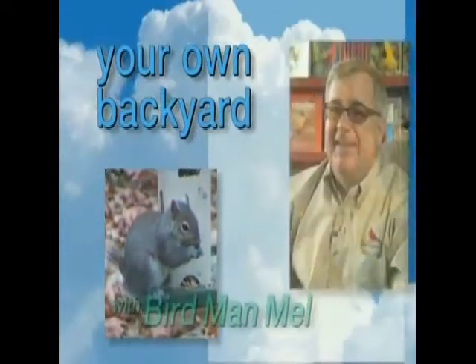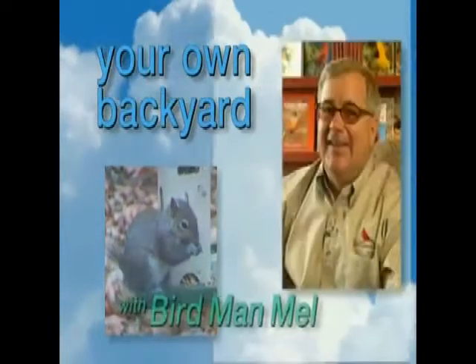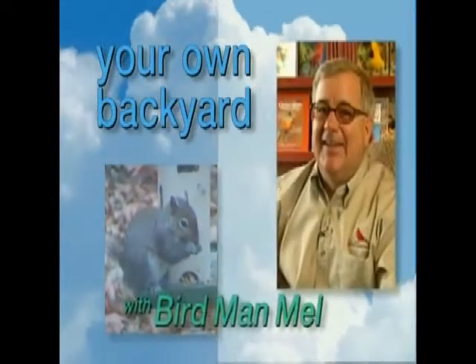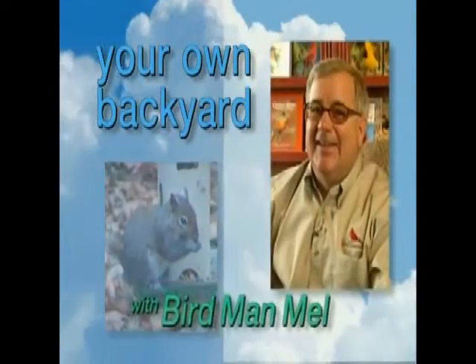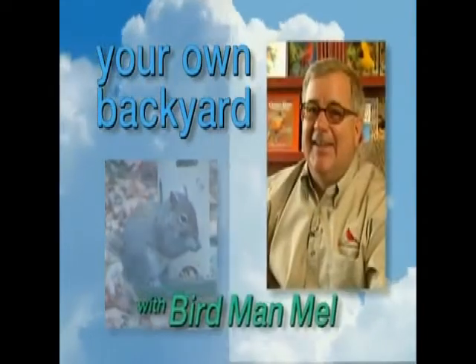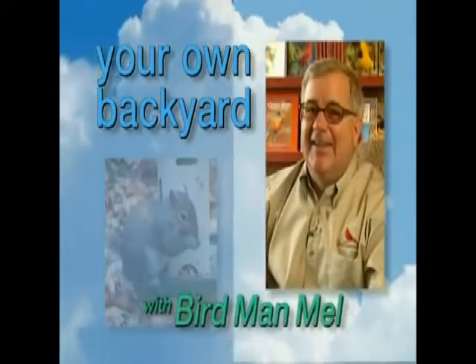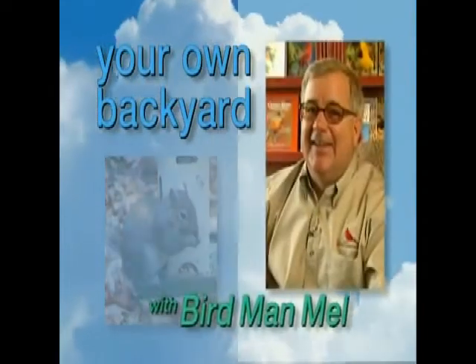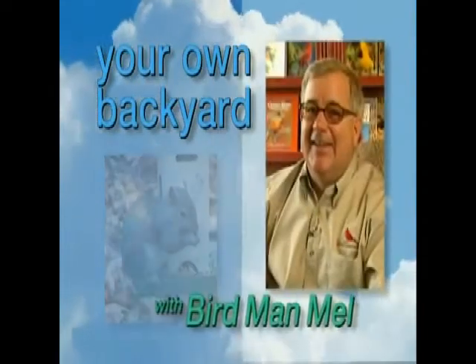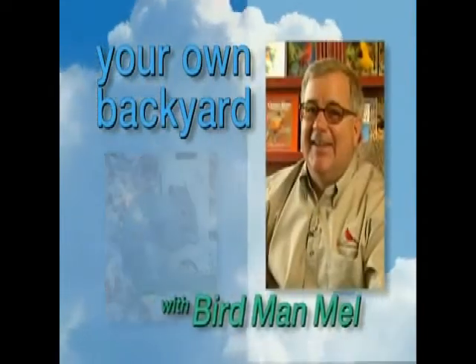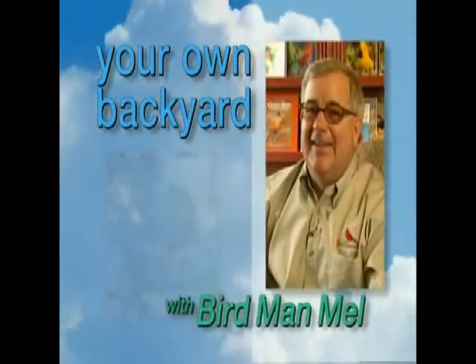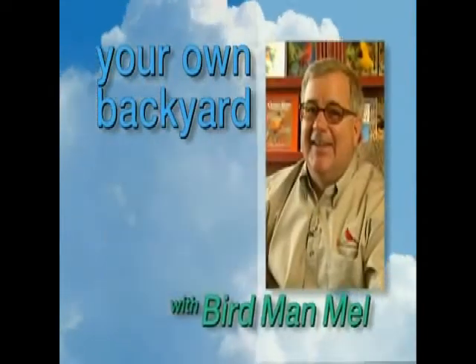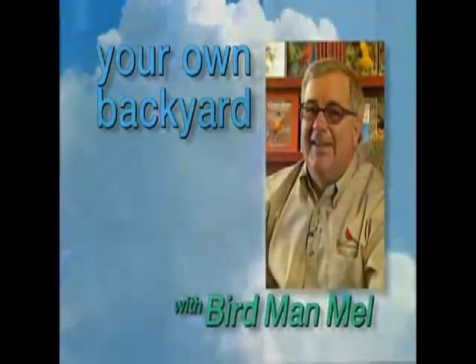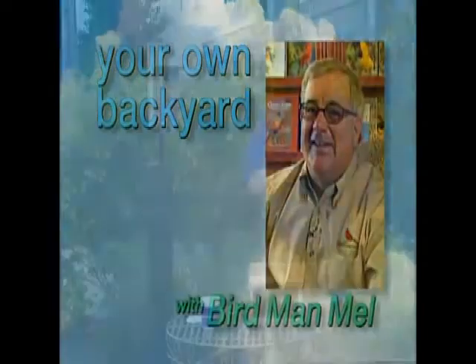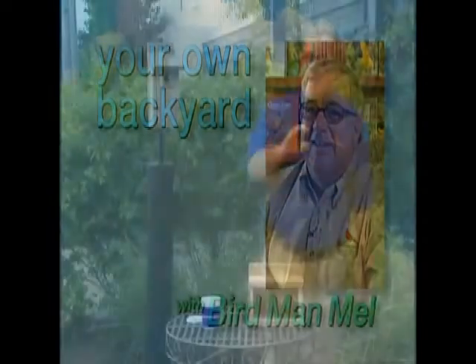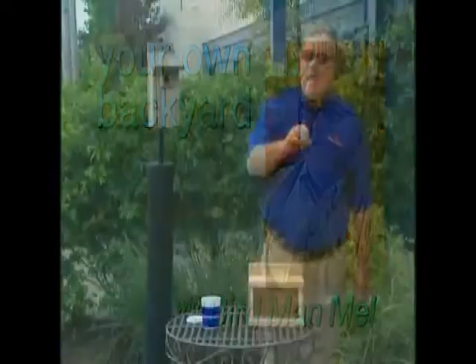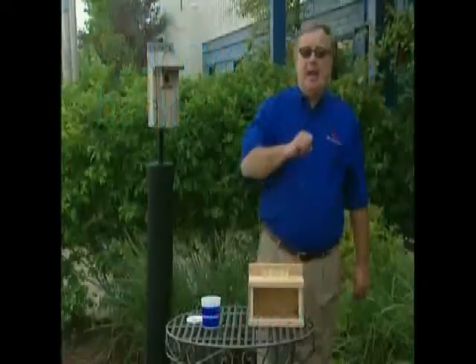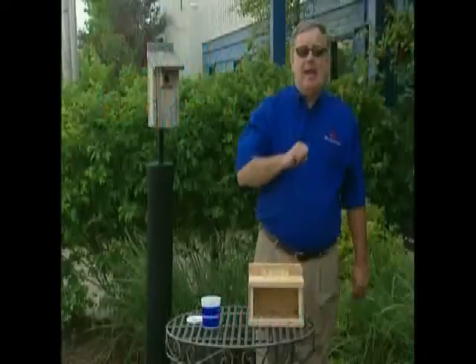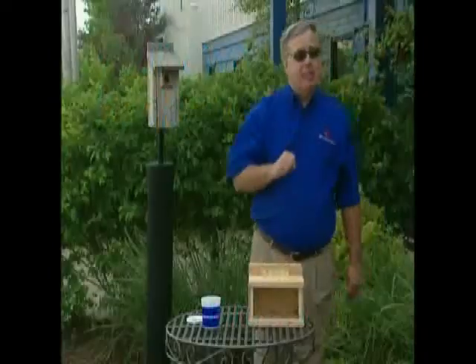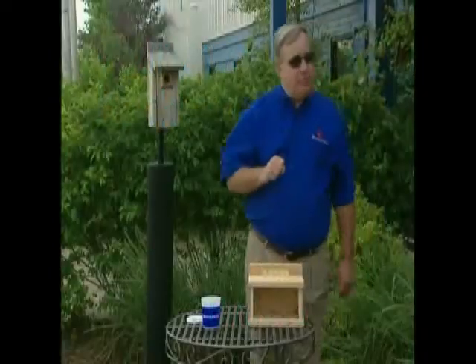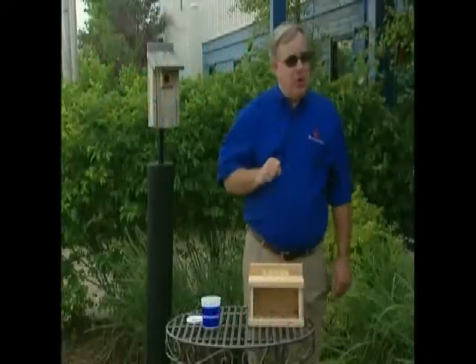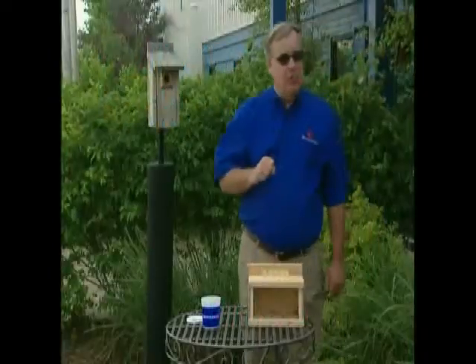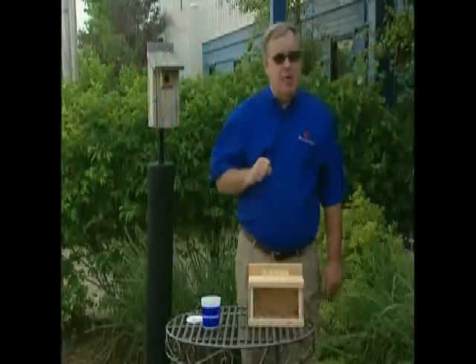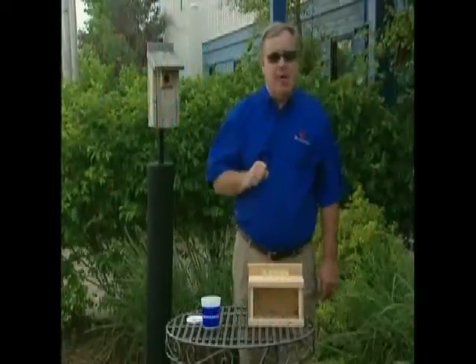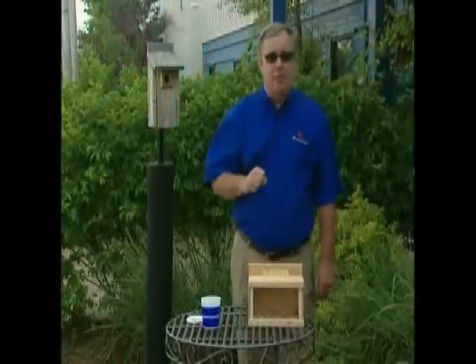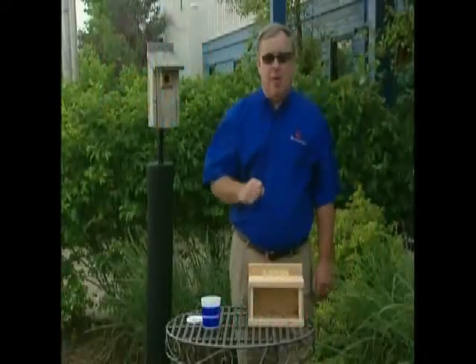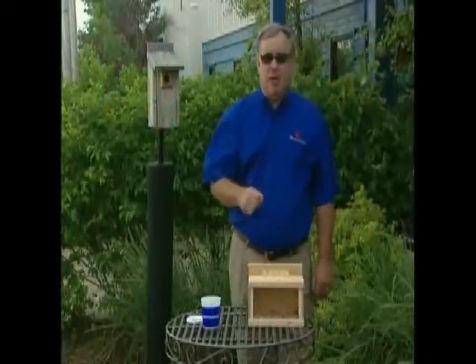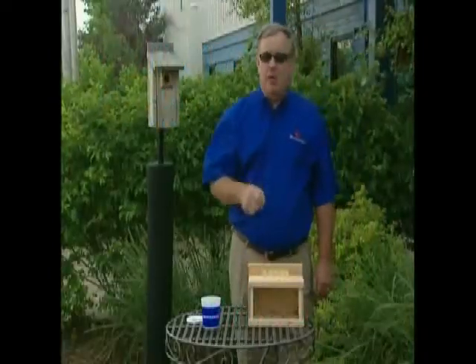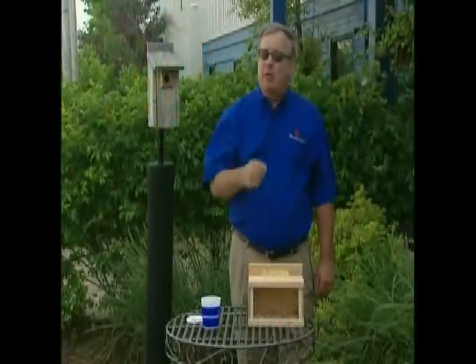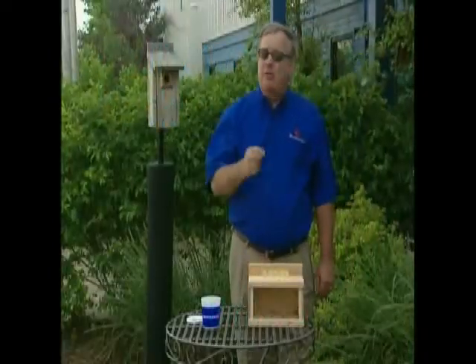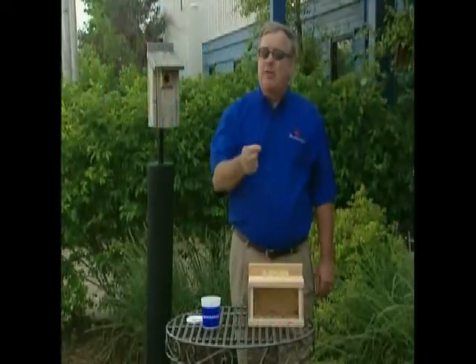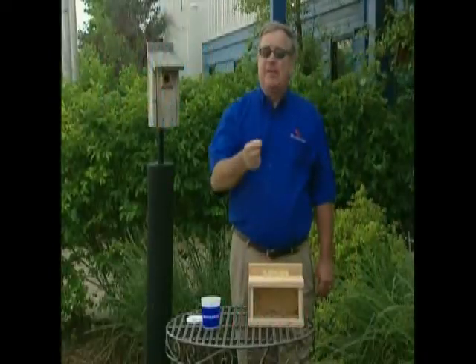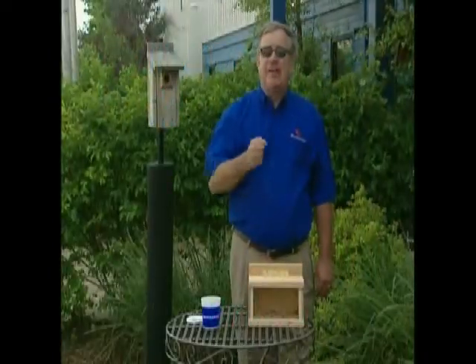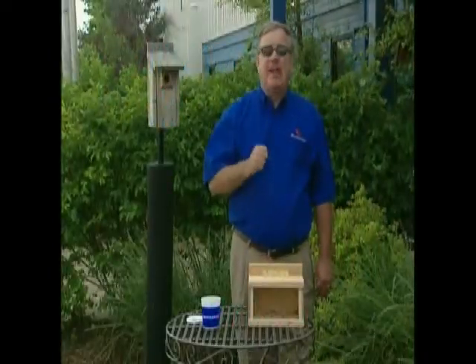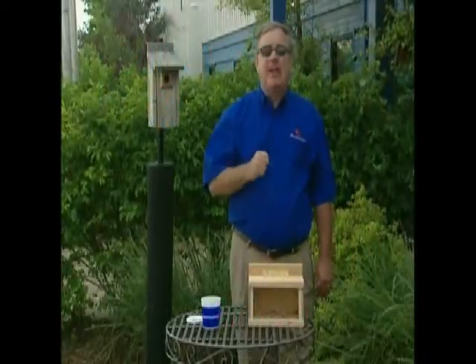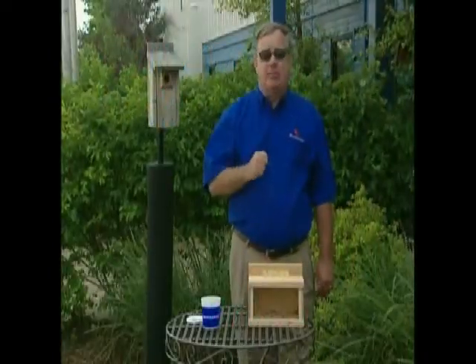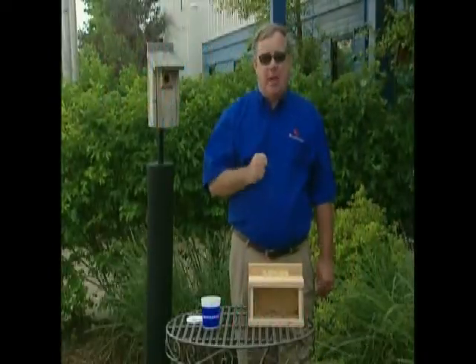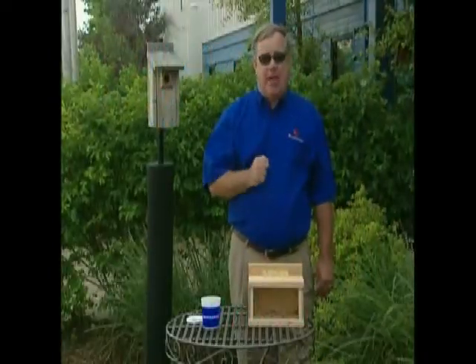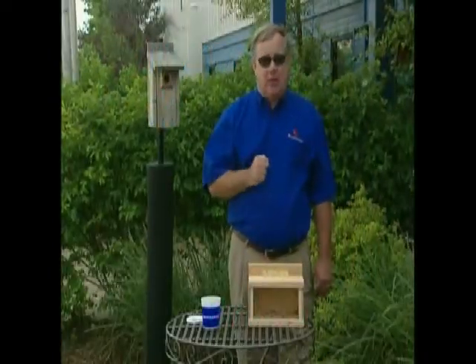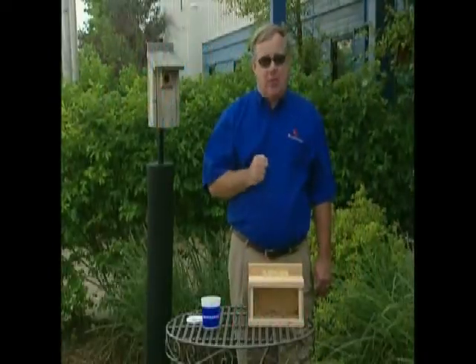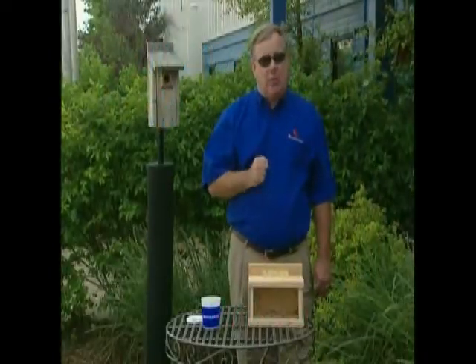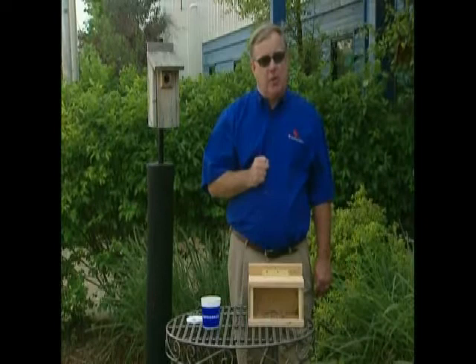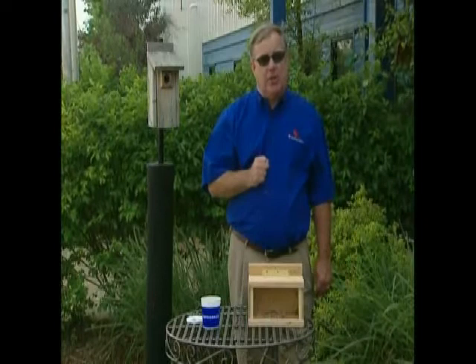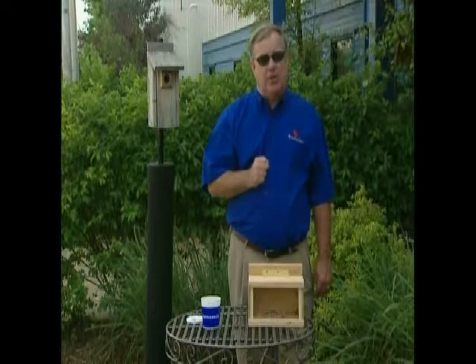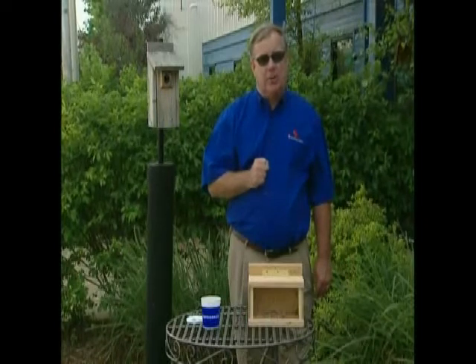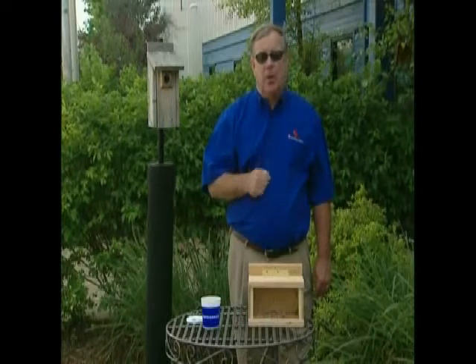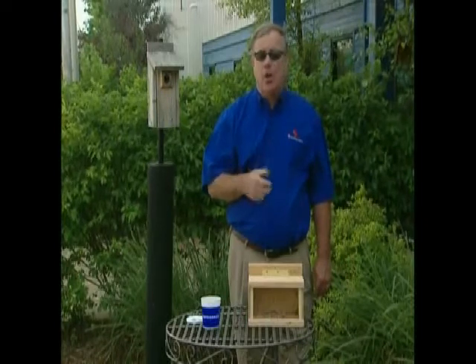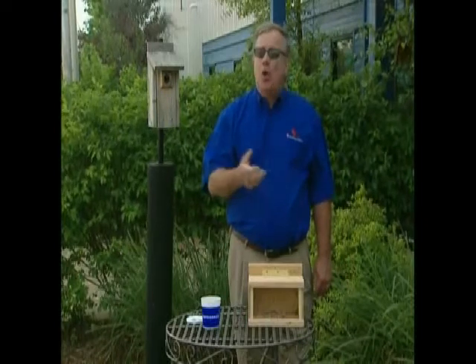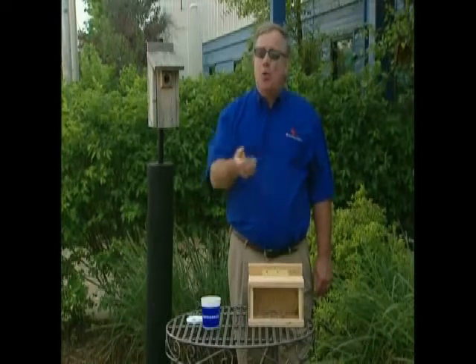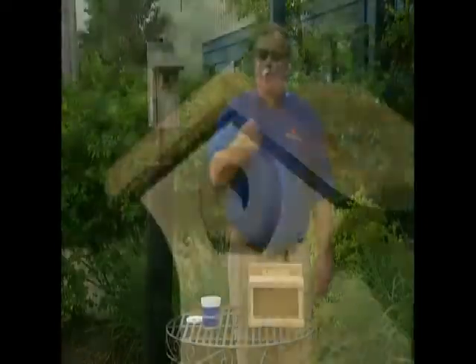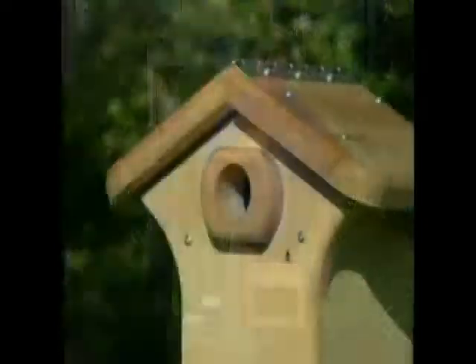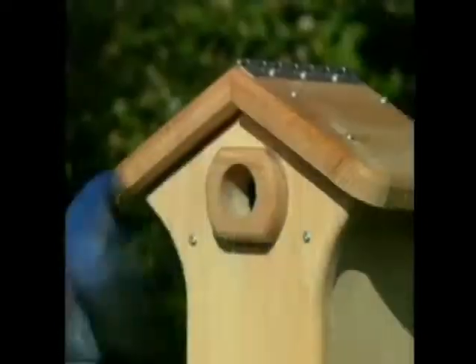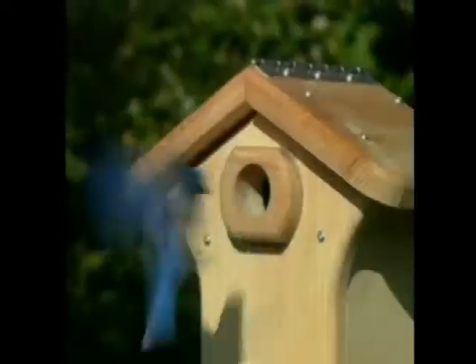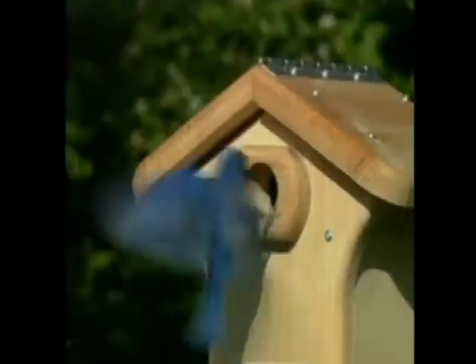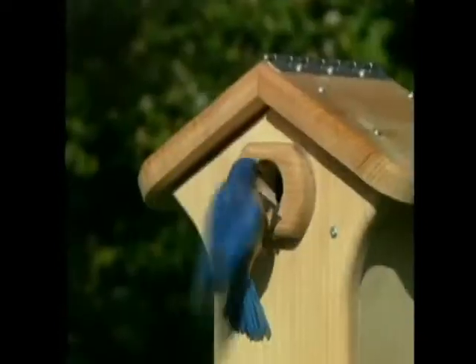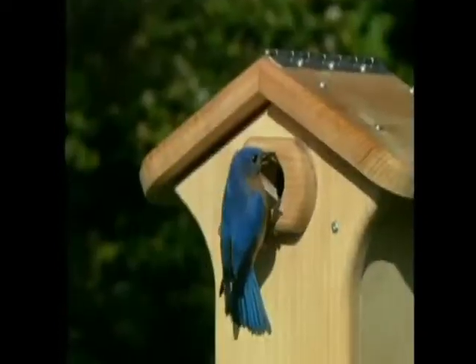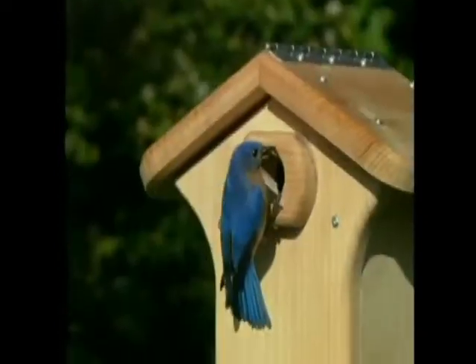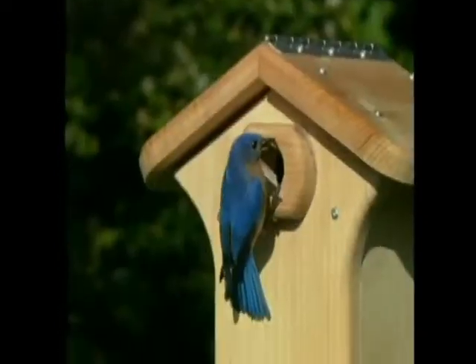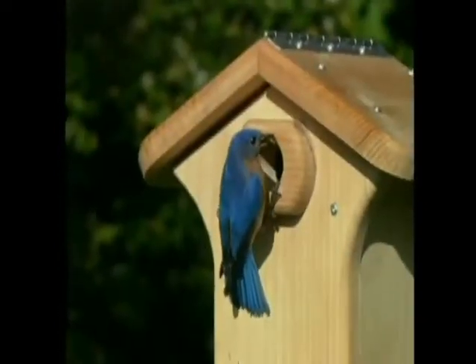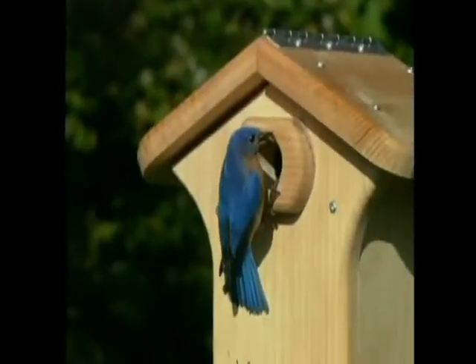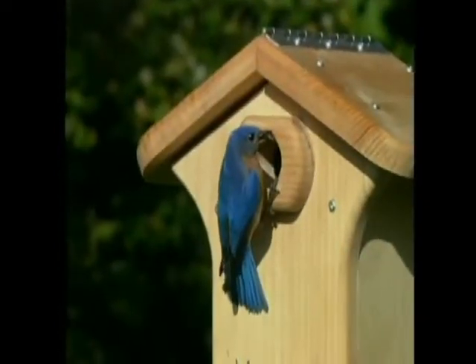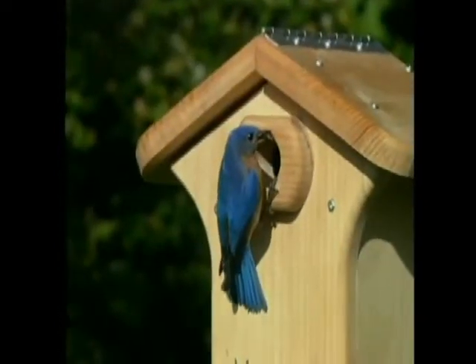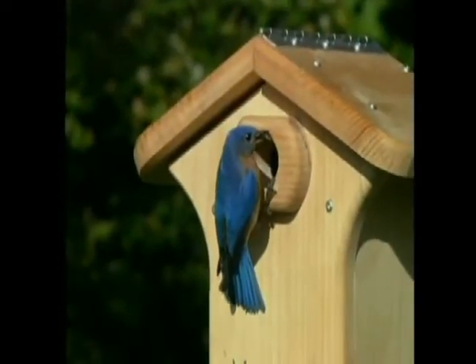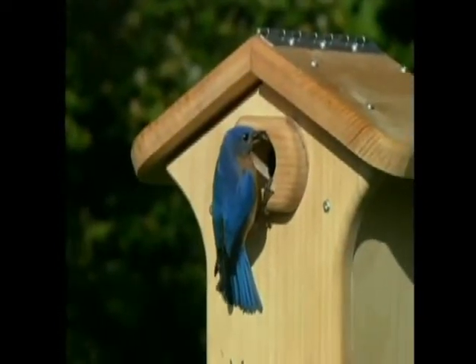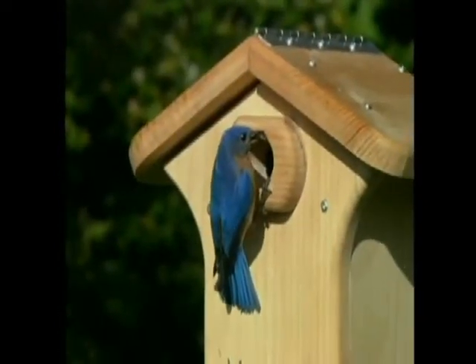Hi, I'm Birdman Mel, and for today's backyard birding tip, we're going to talk about attracting bluebirds to your yard.